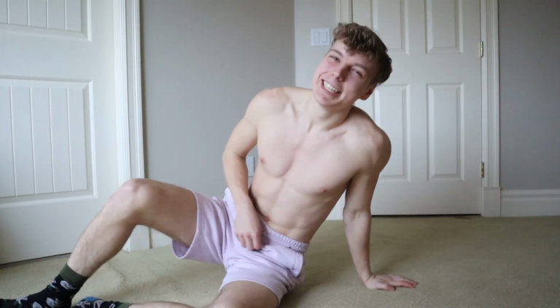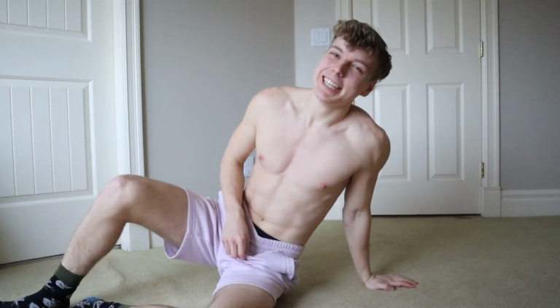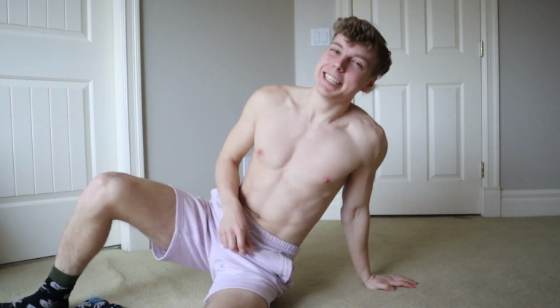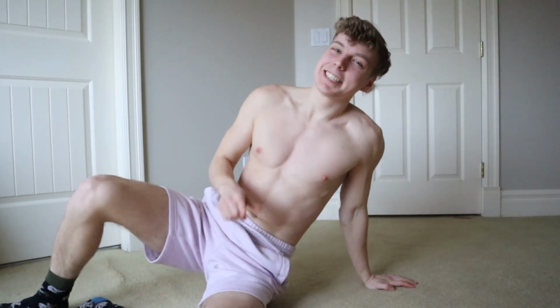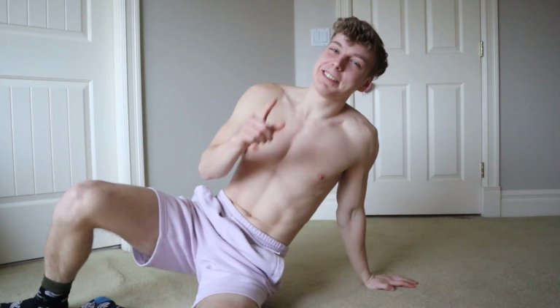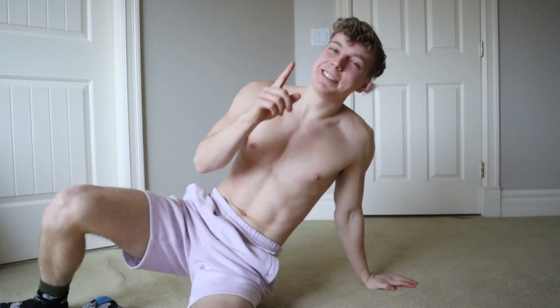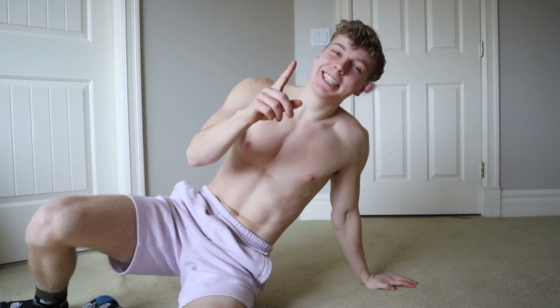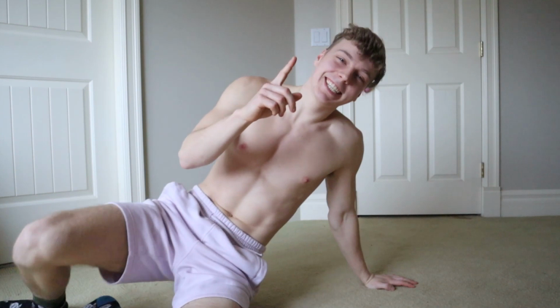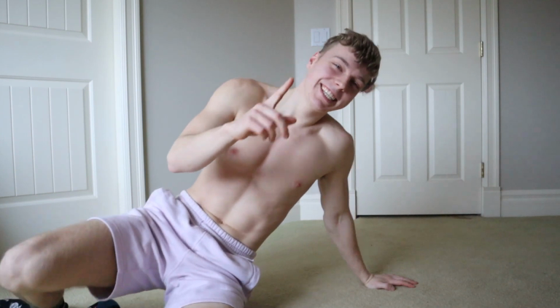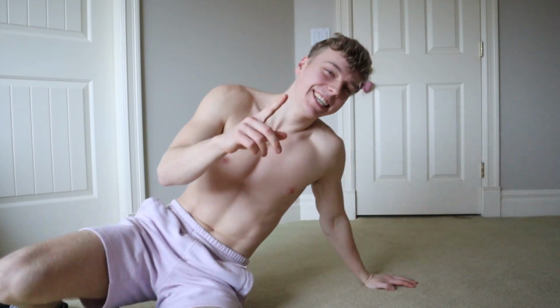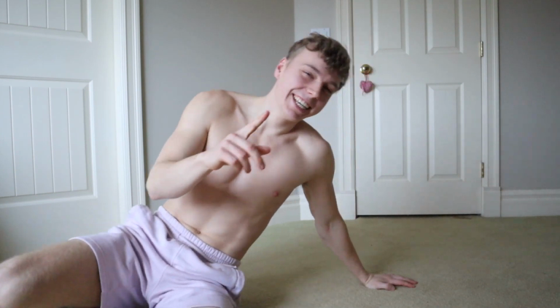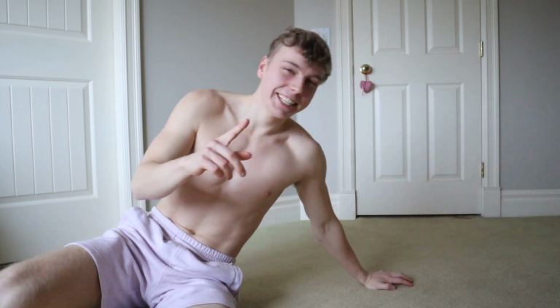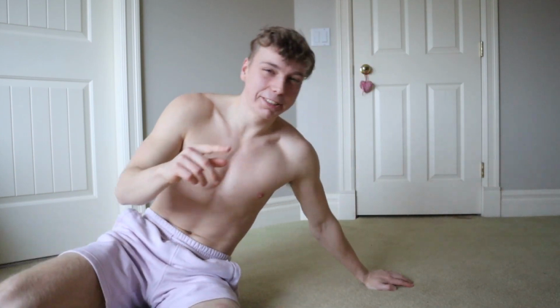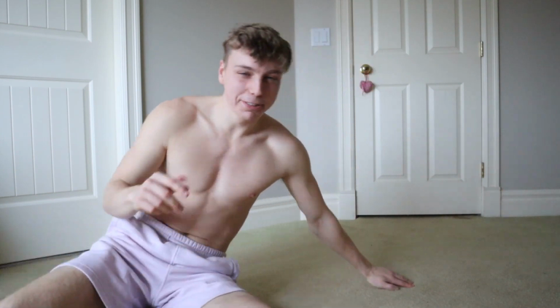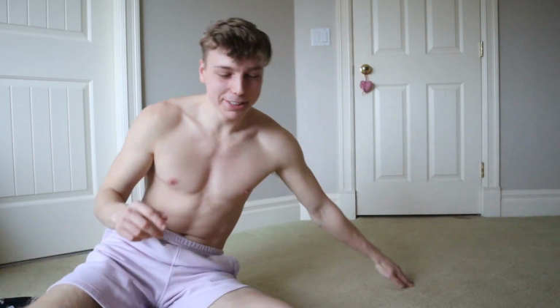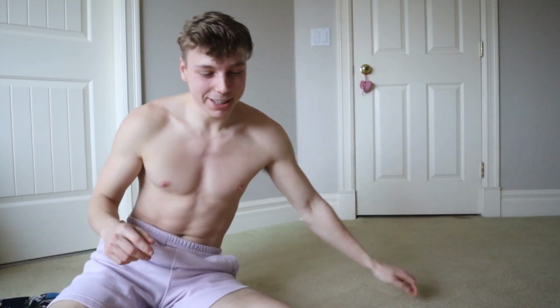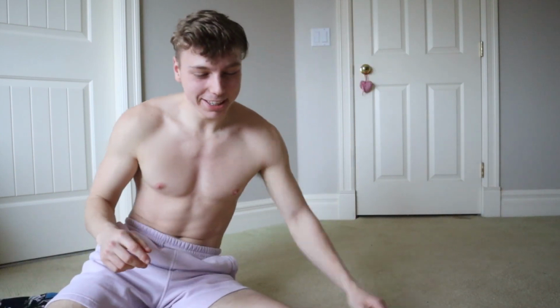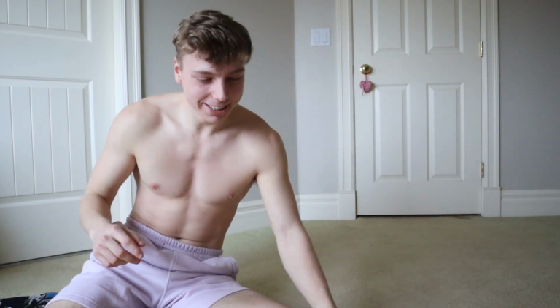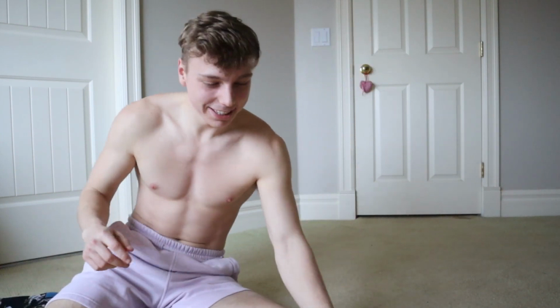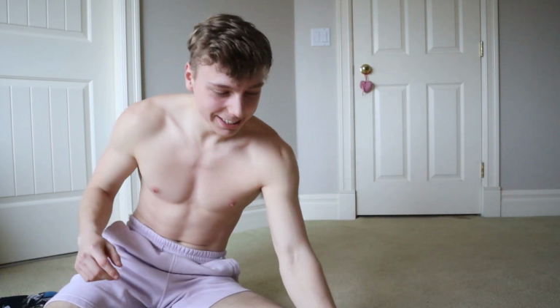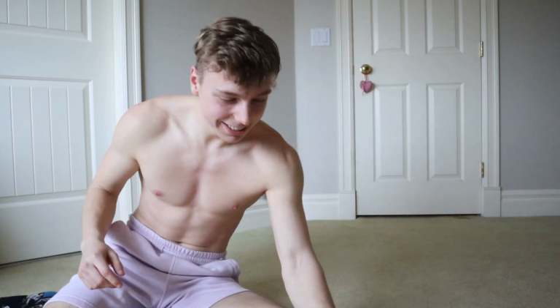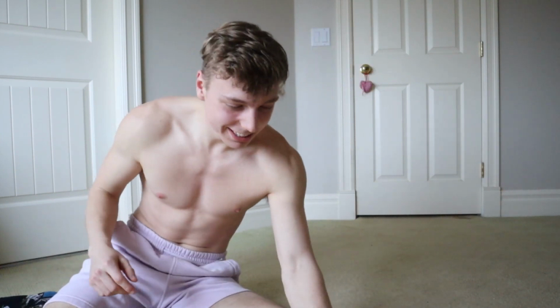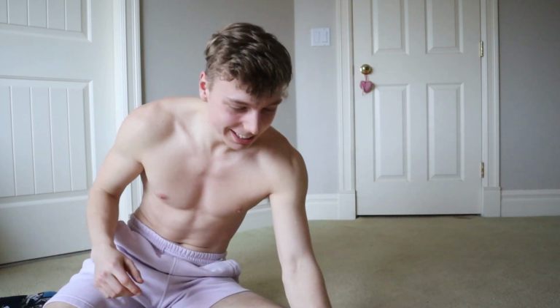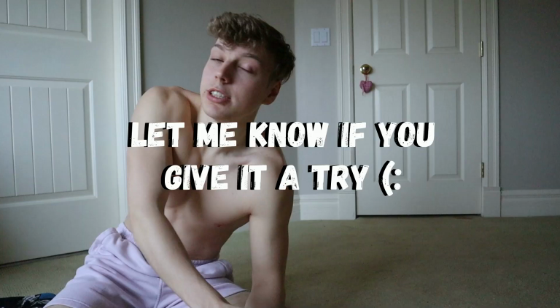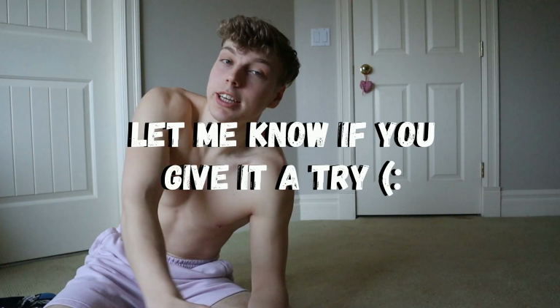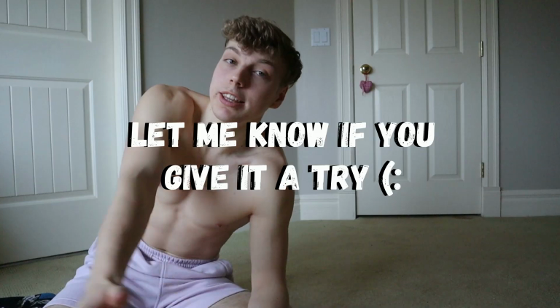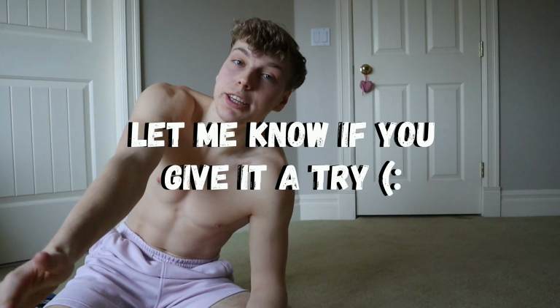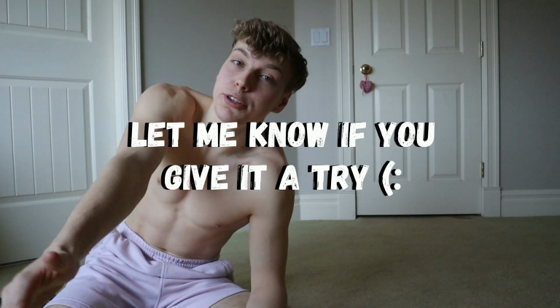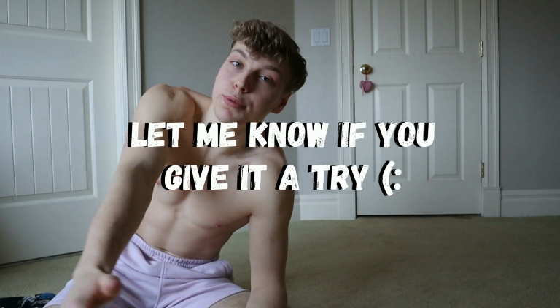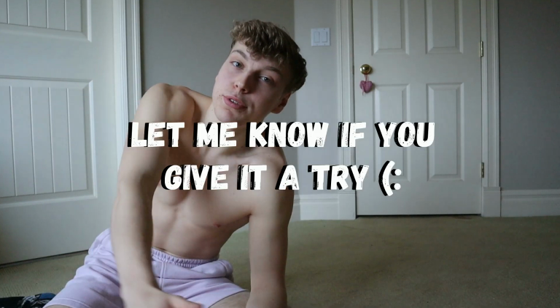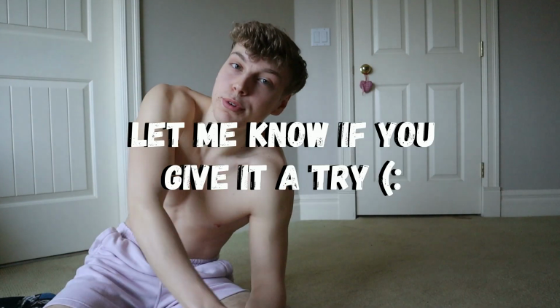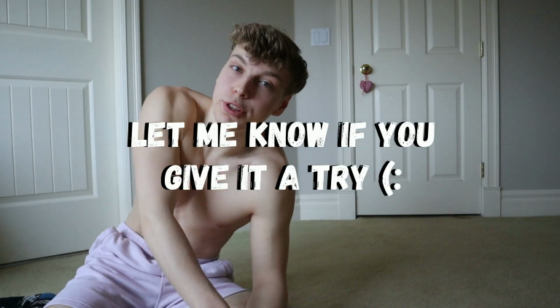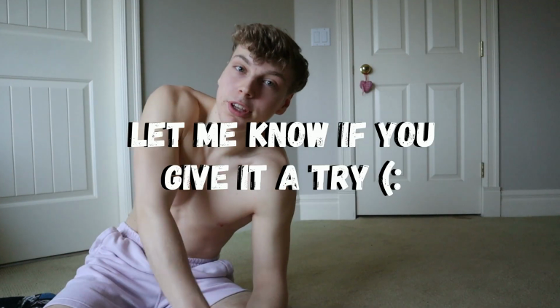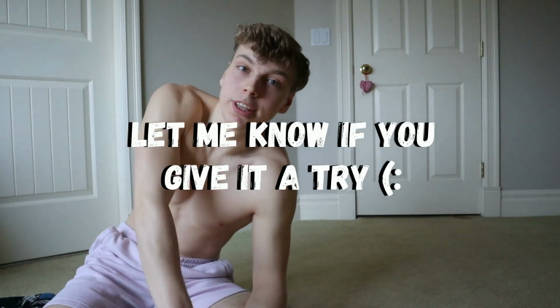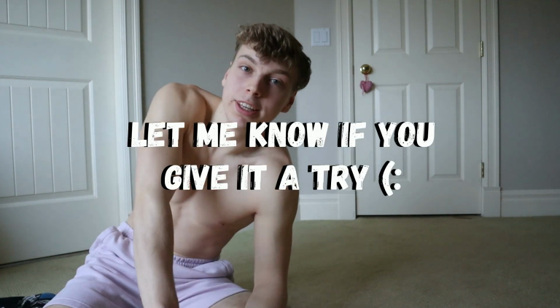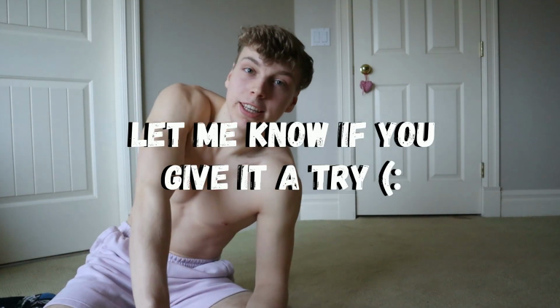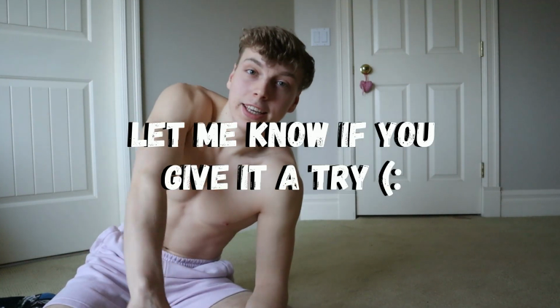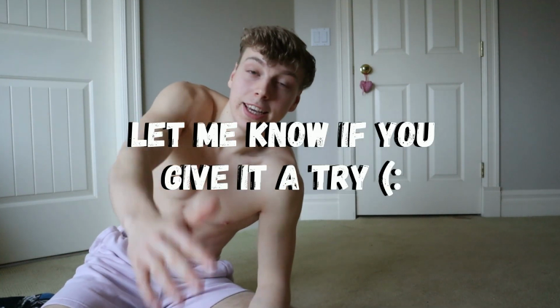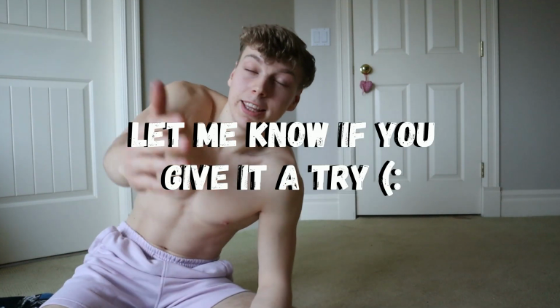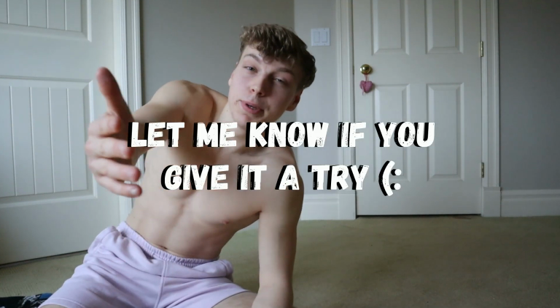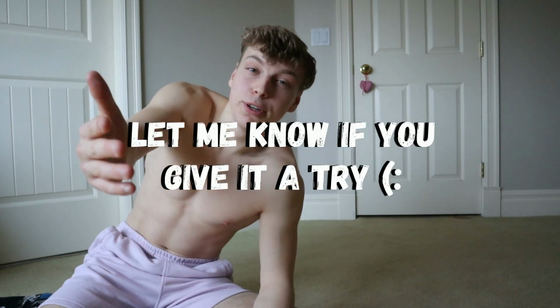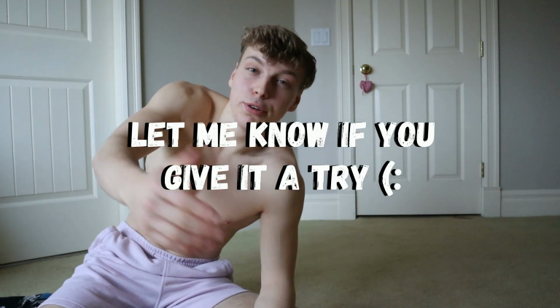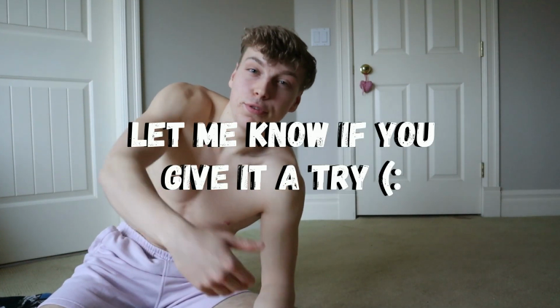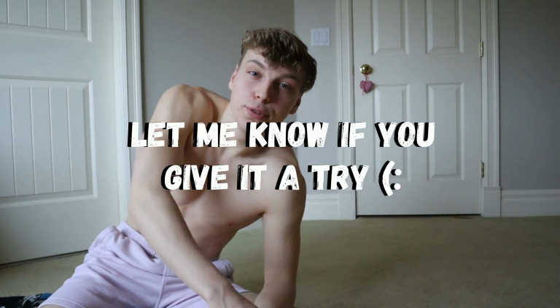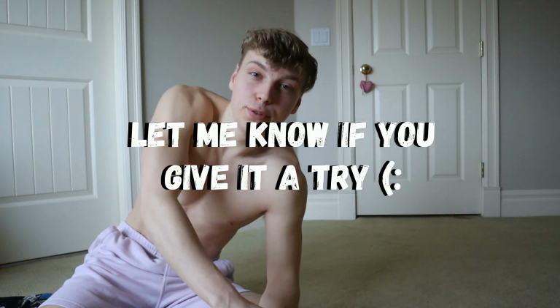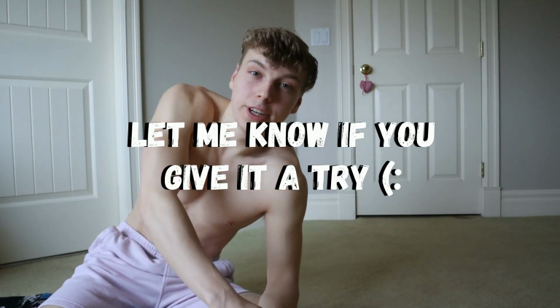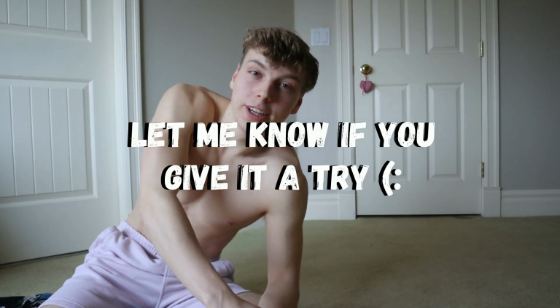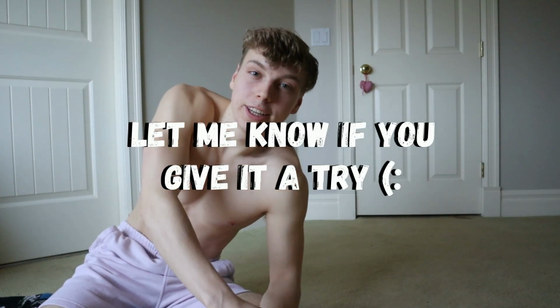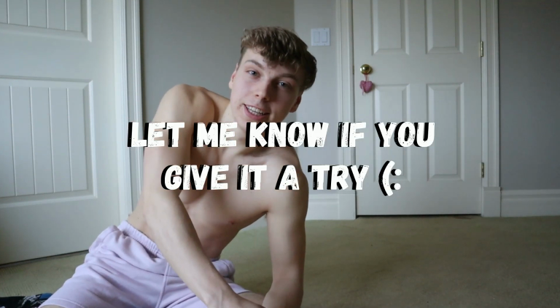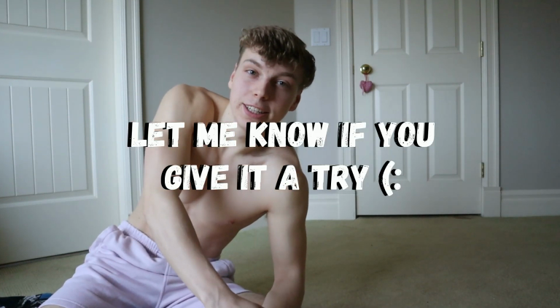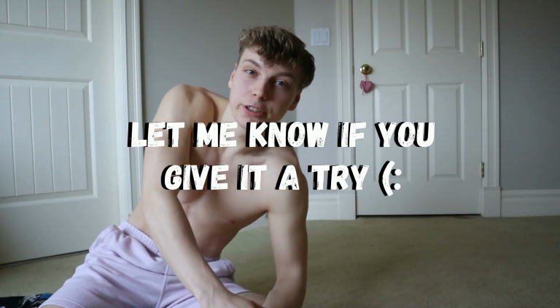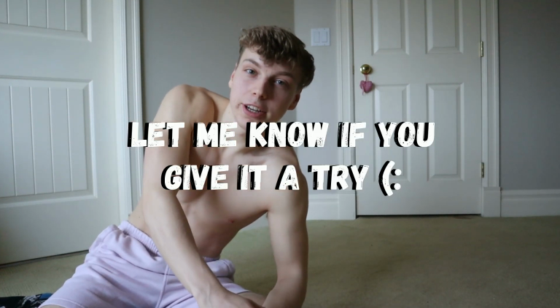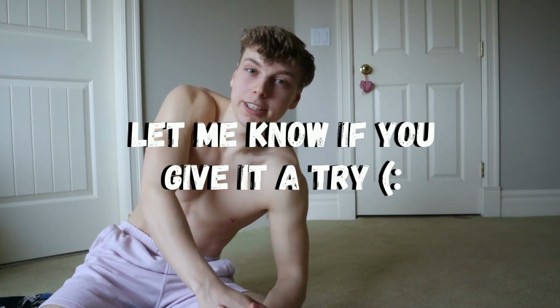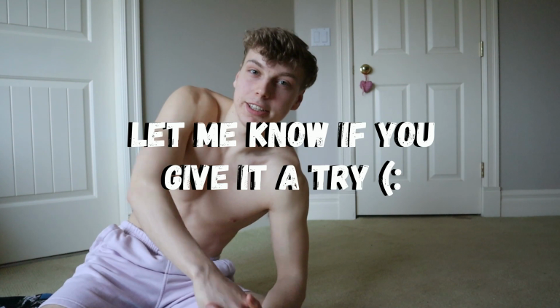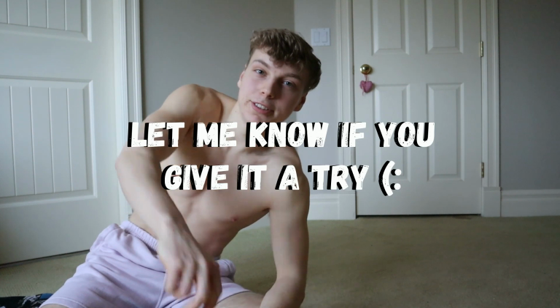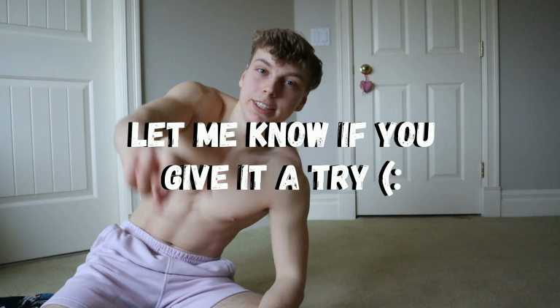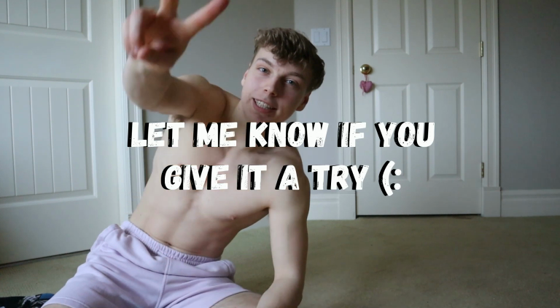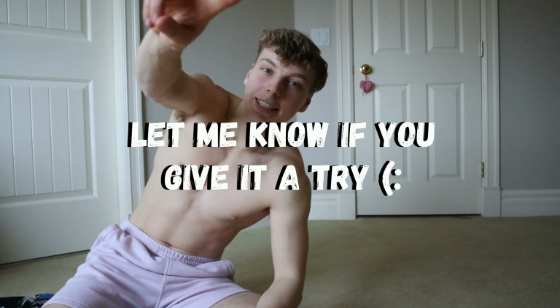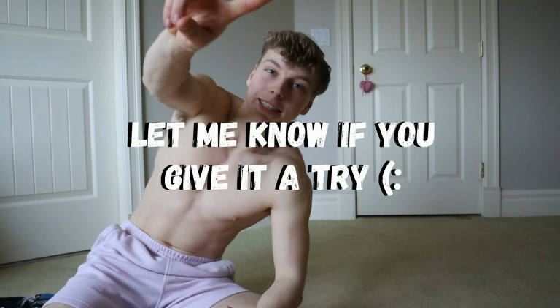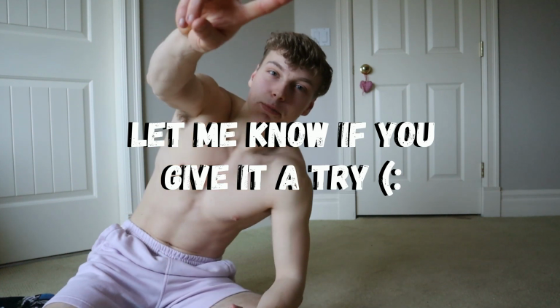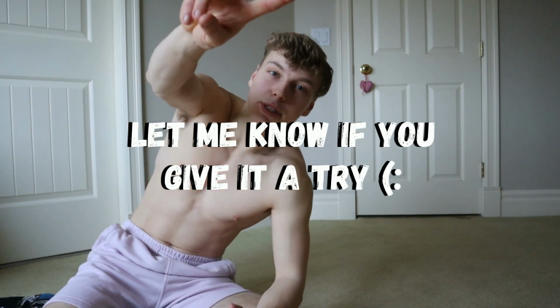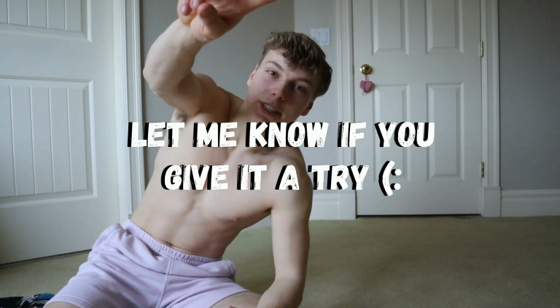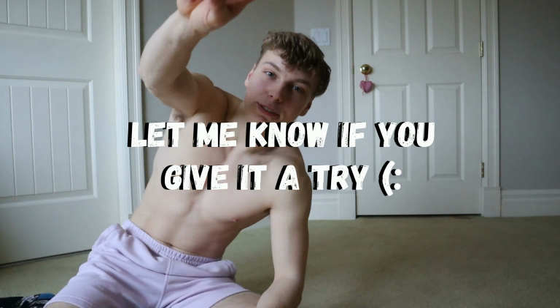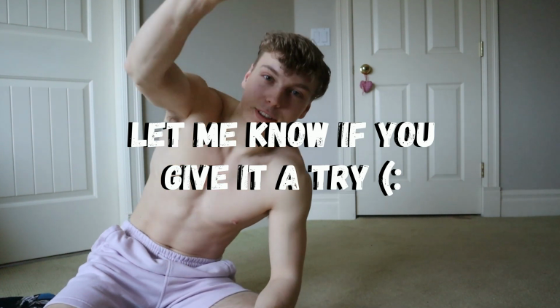This one is challenging guys. Thank you so much for watching, and let me know if you try this out. Peace out.